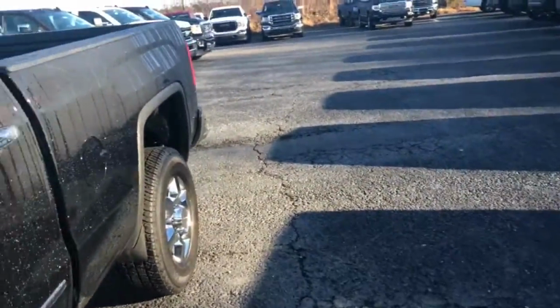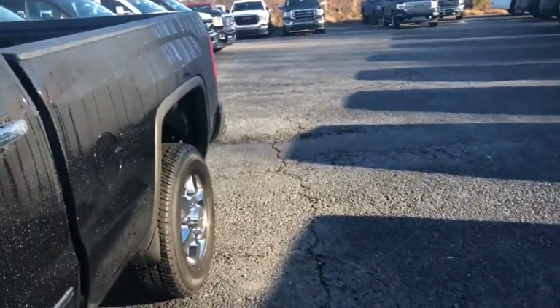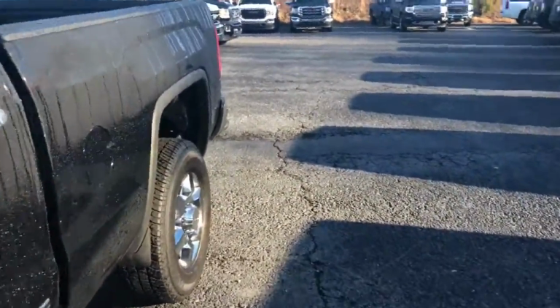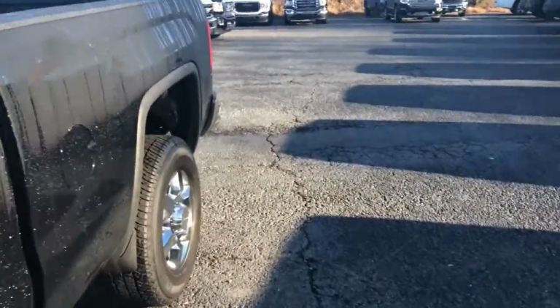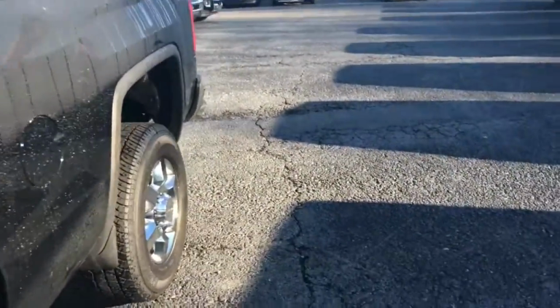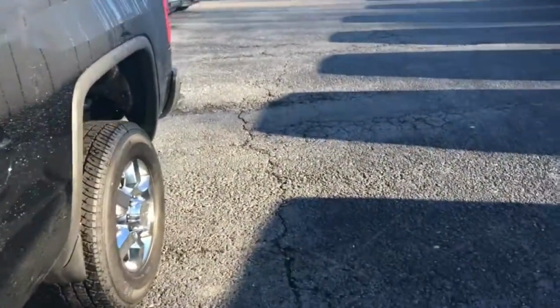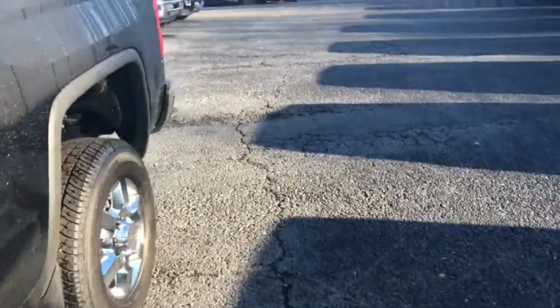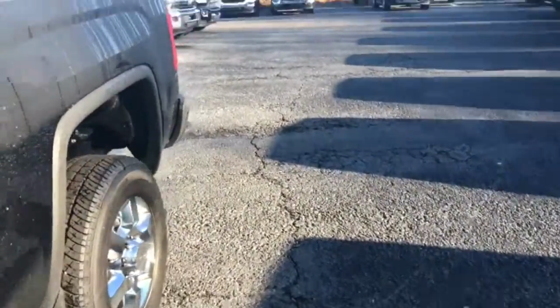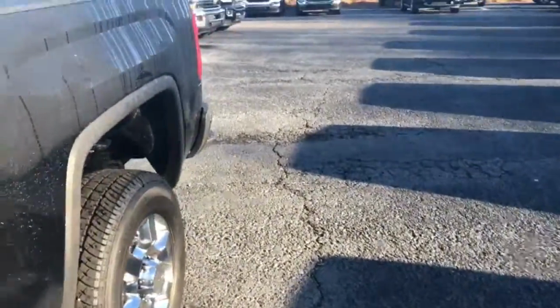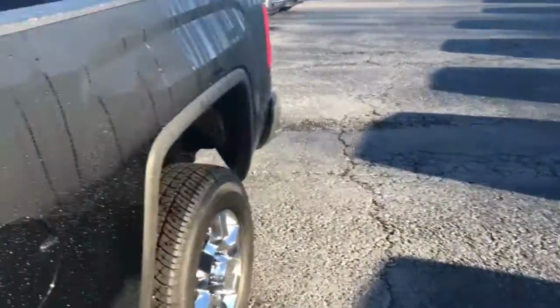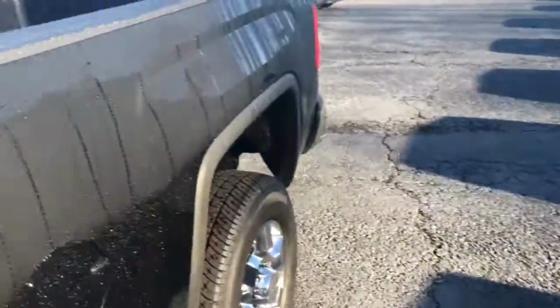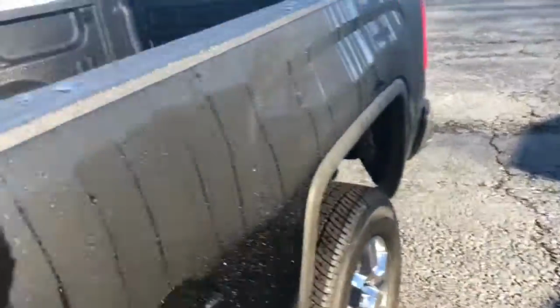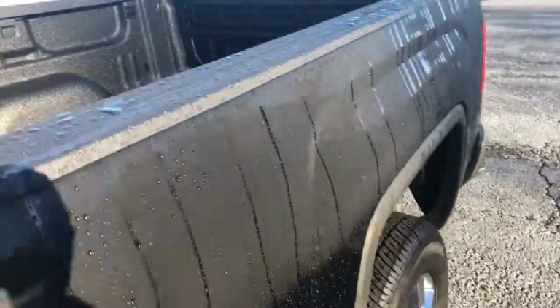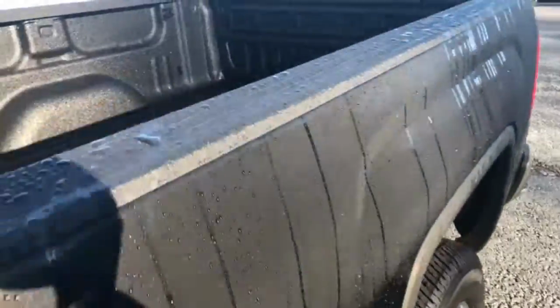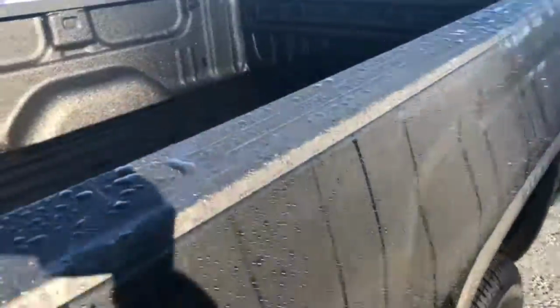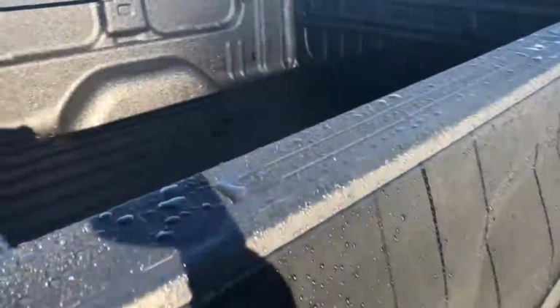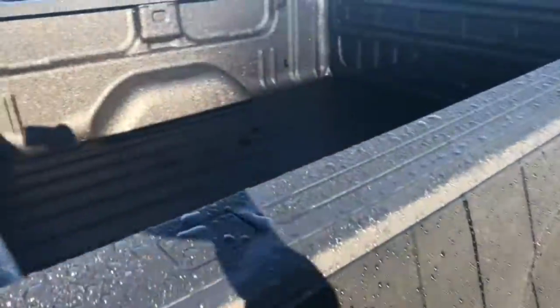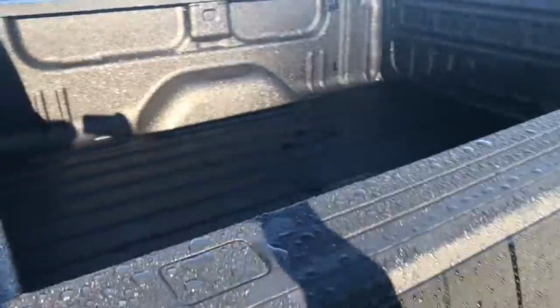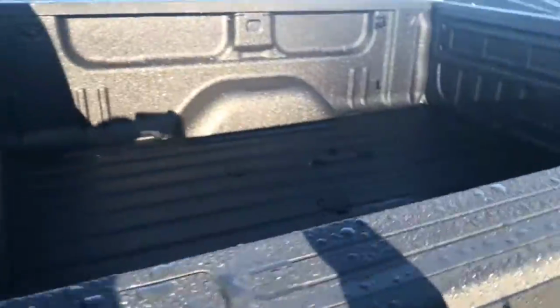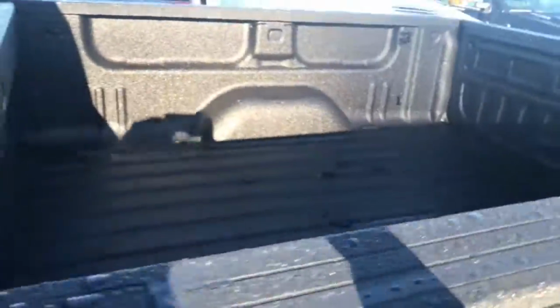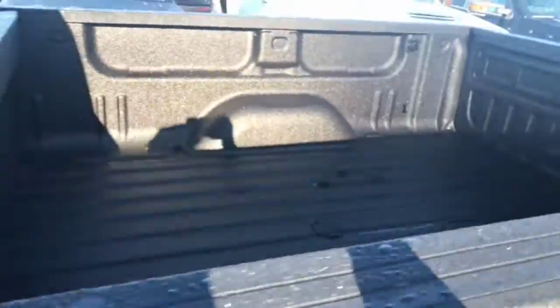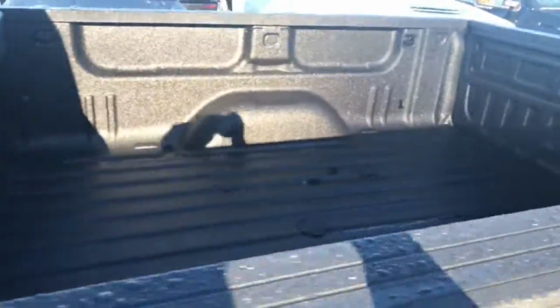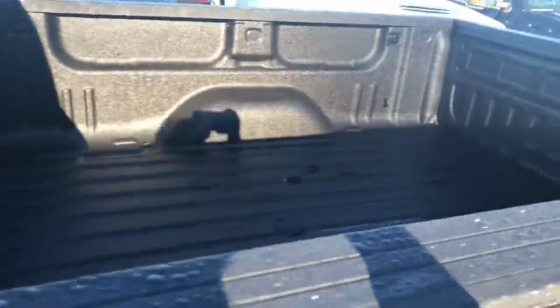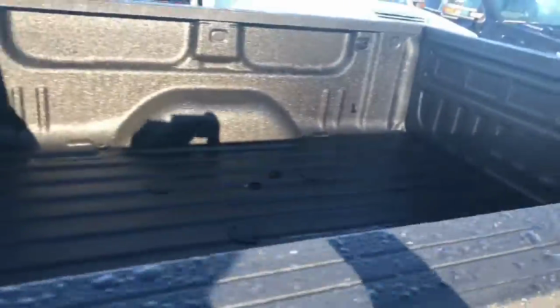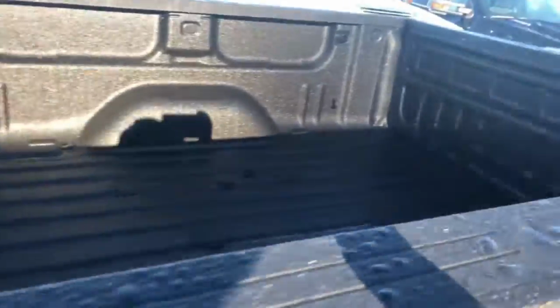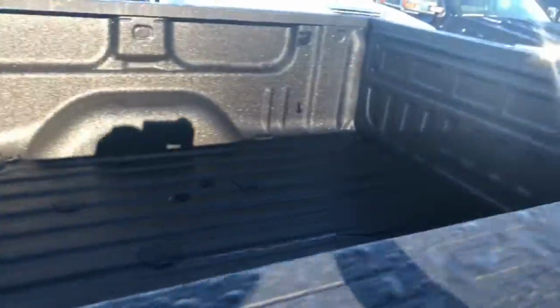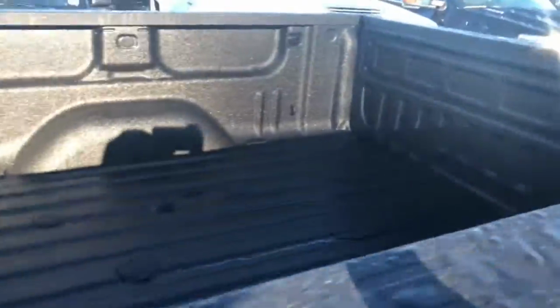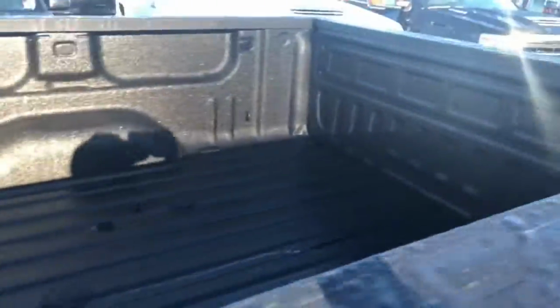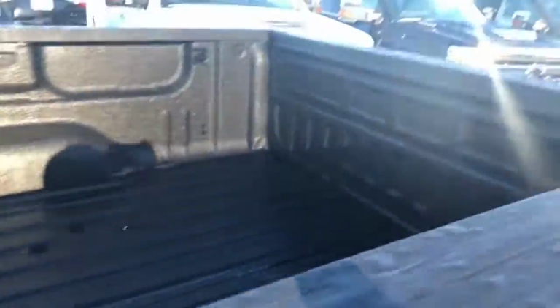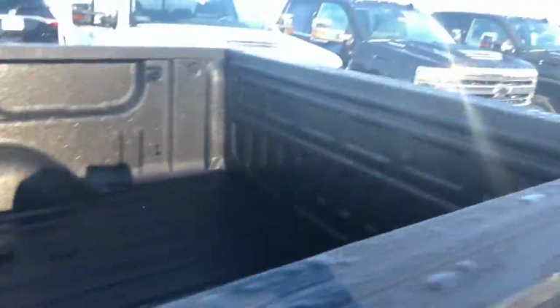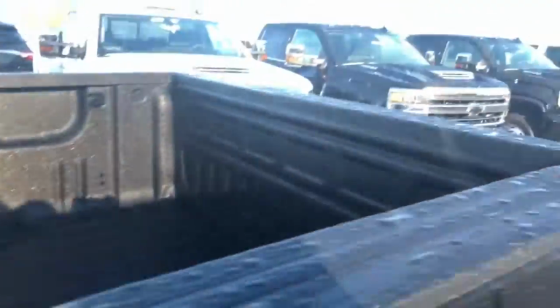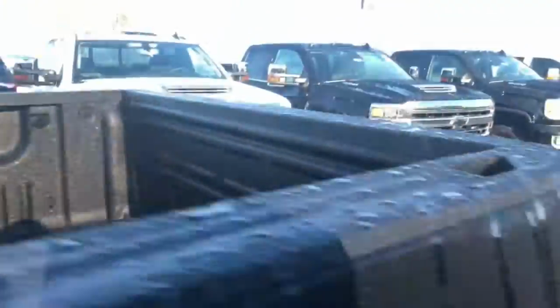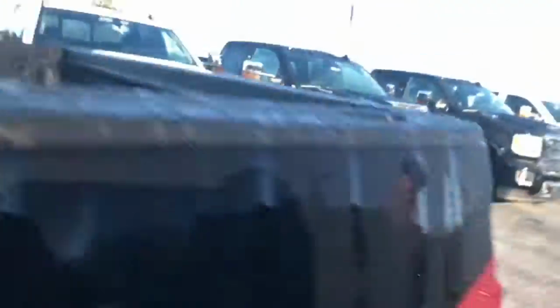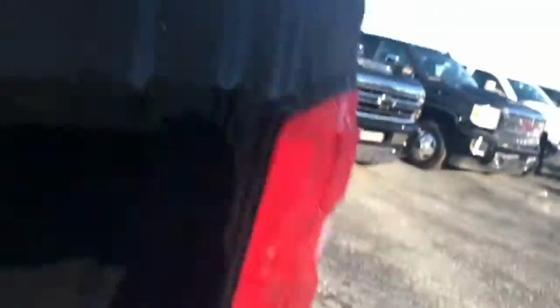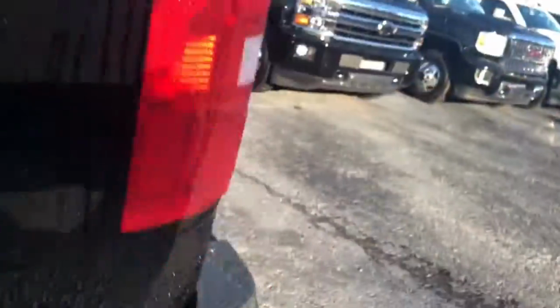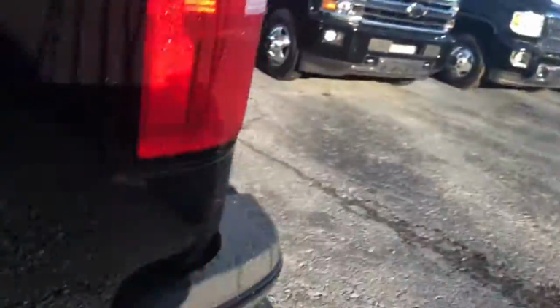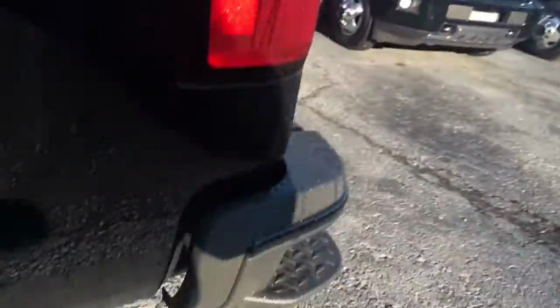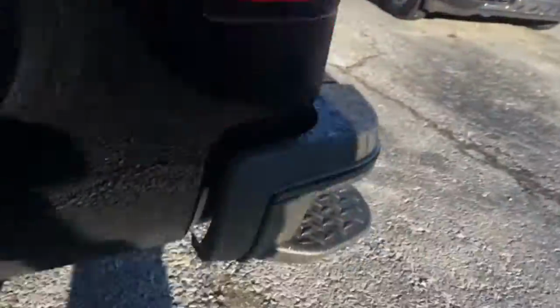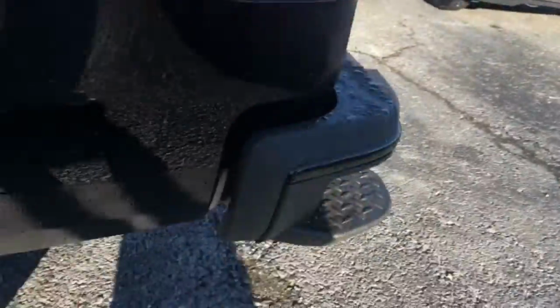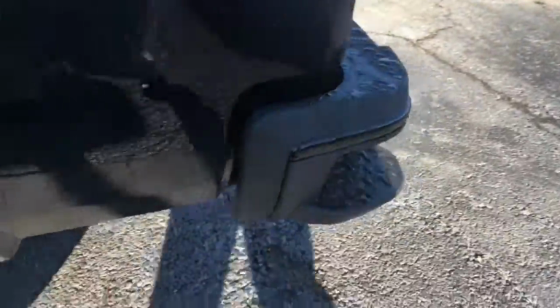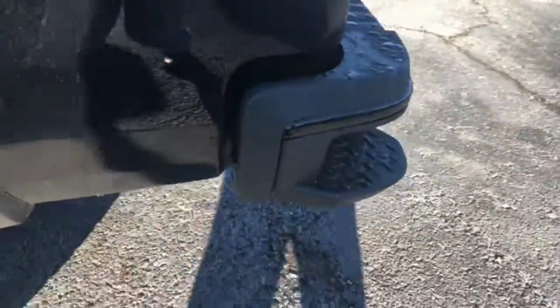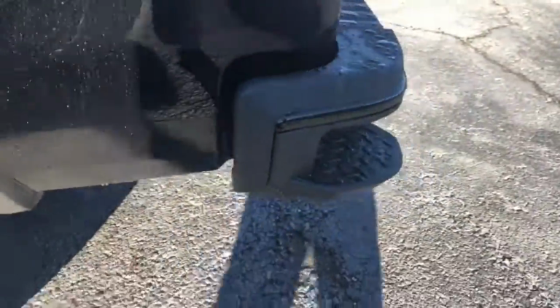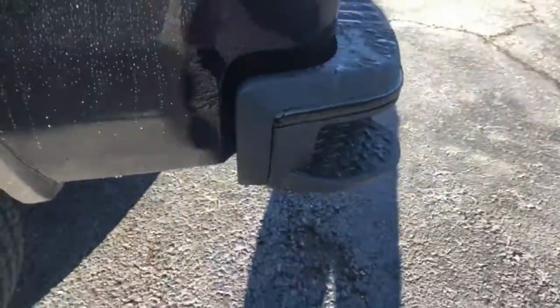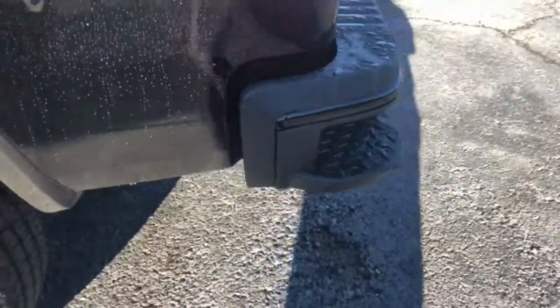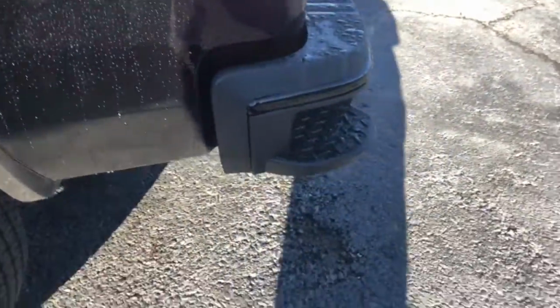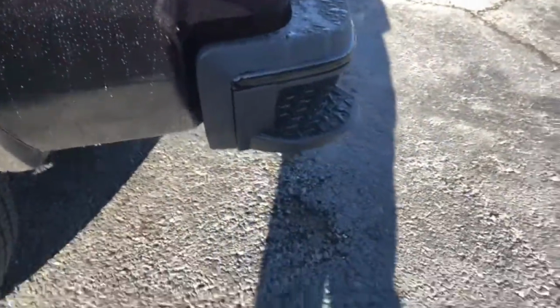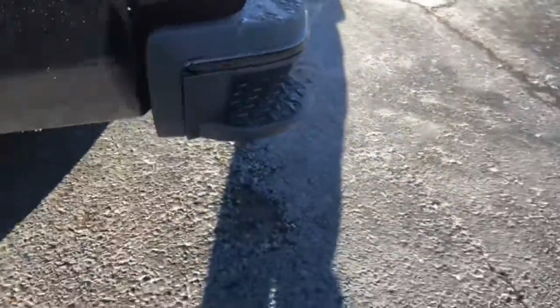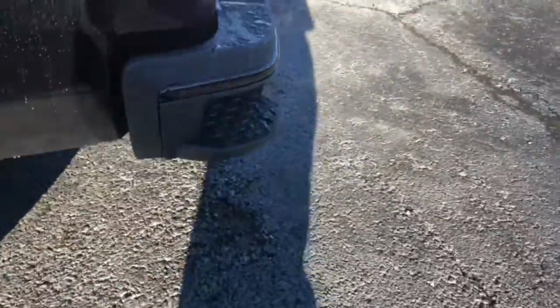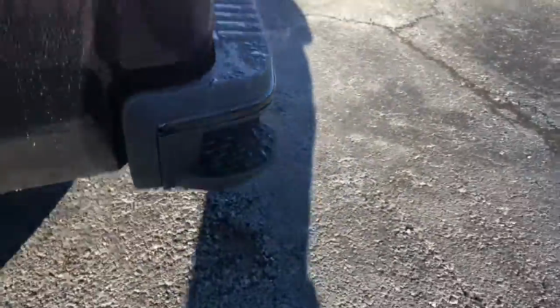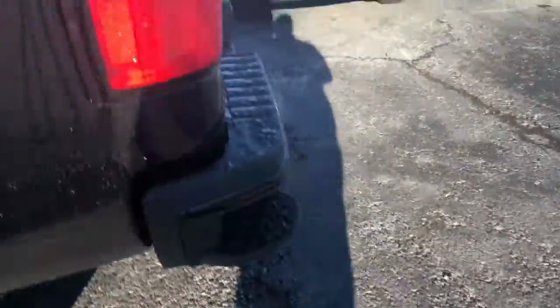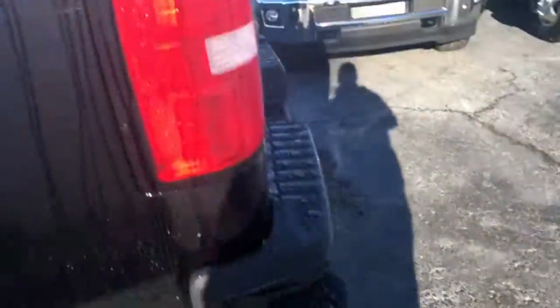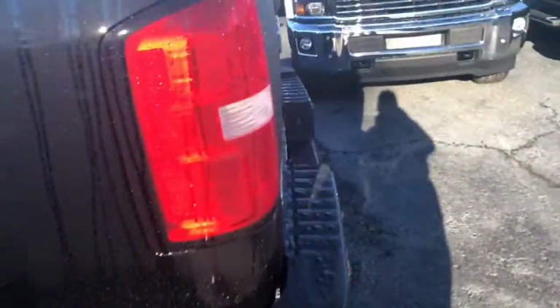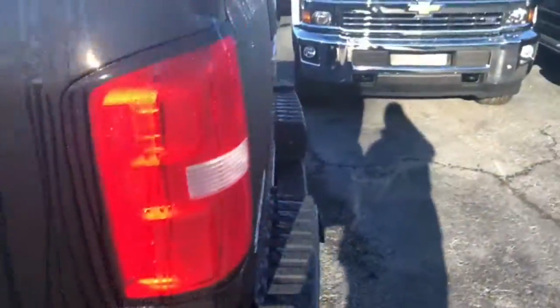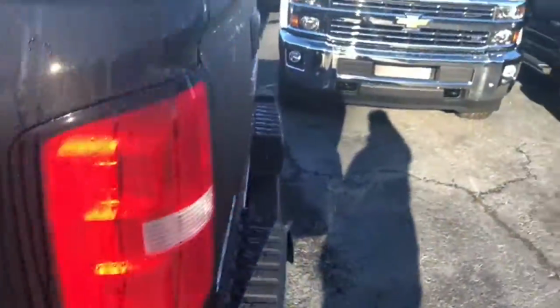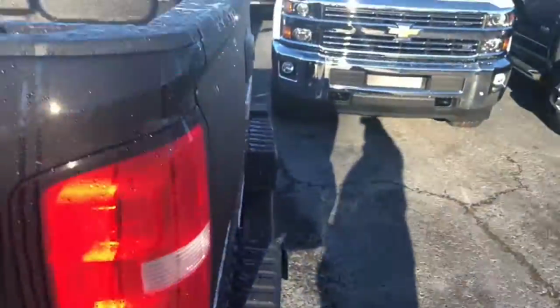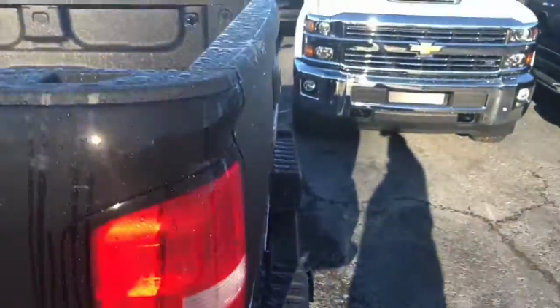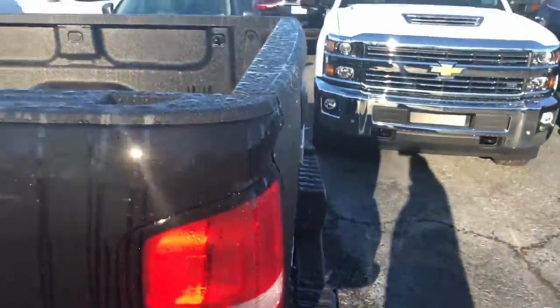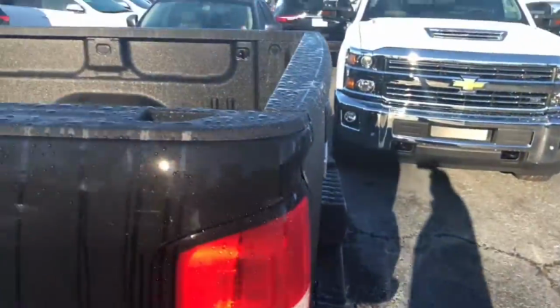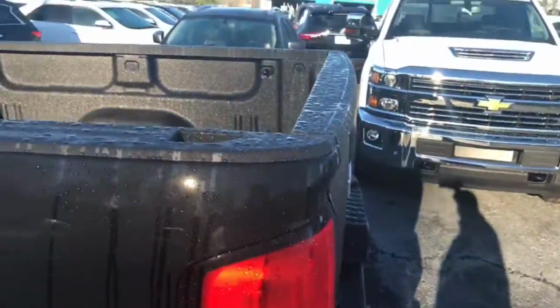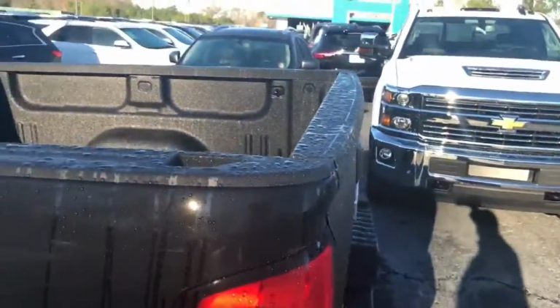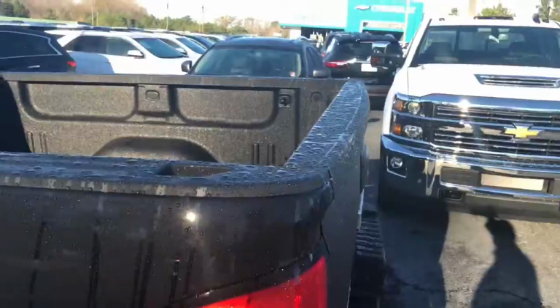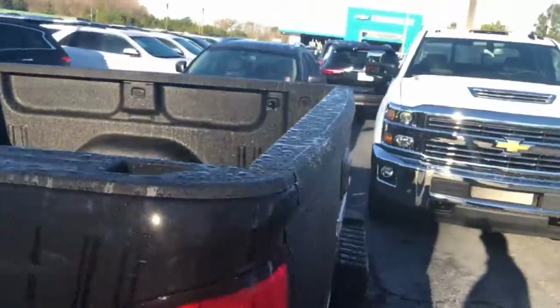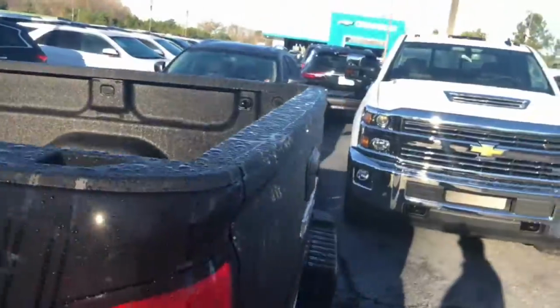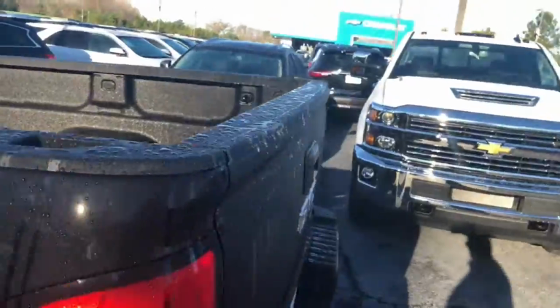Give me a quick look at the back here. It has a spray-in bed liner. The easy step side there so you can get in and out of this truck very easy.